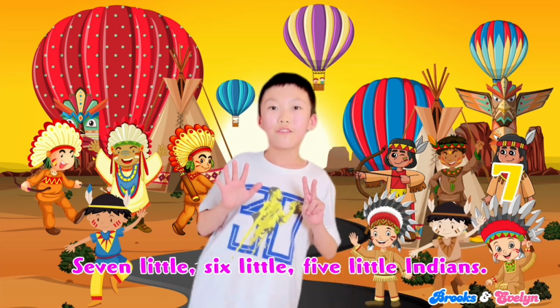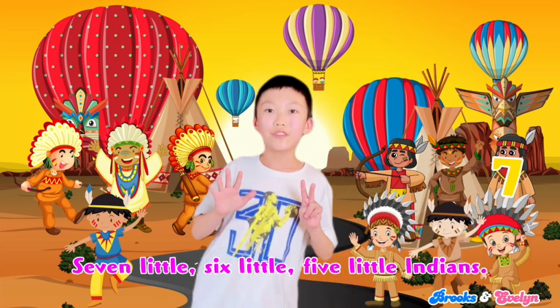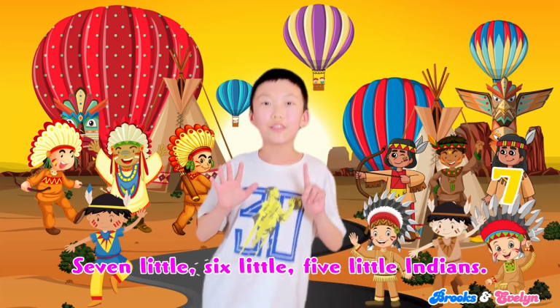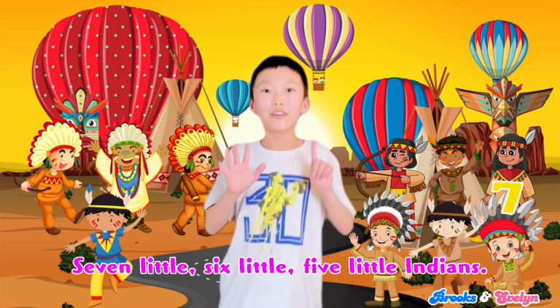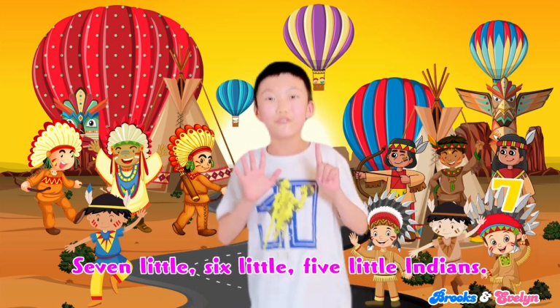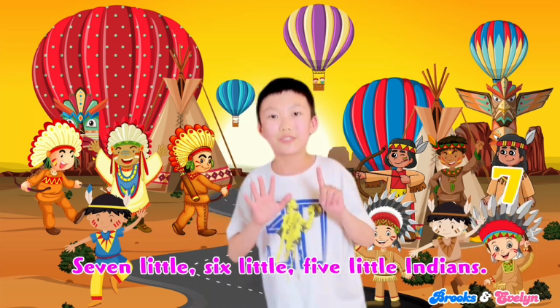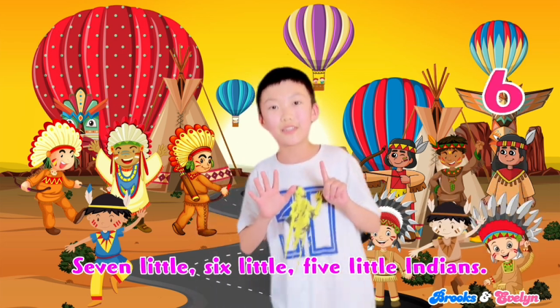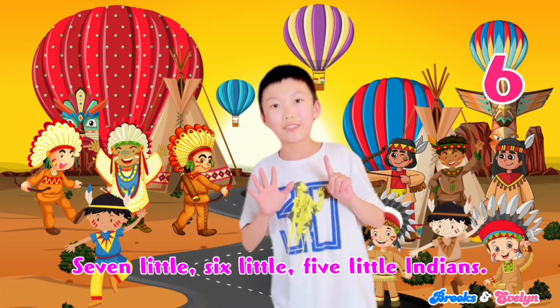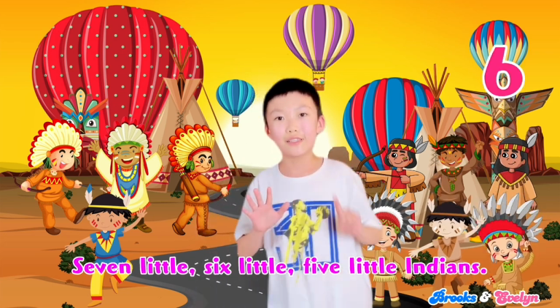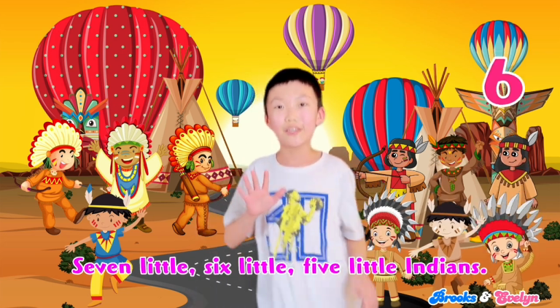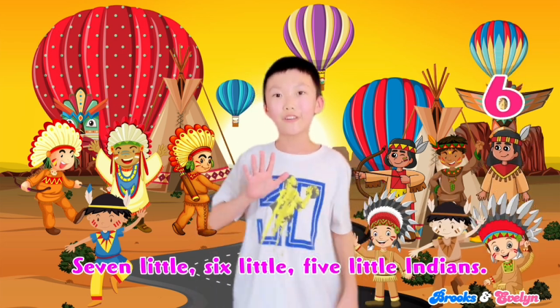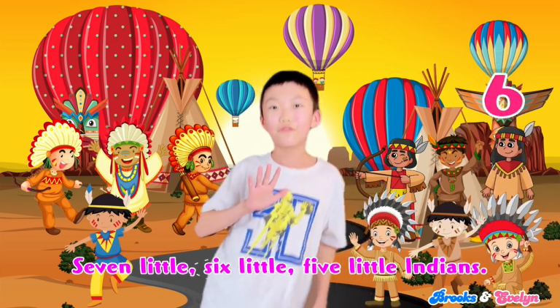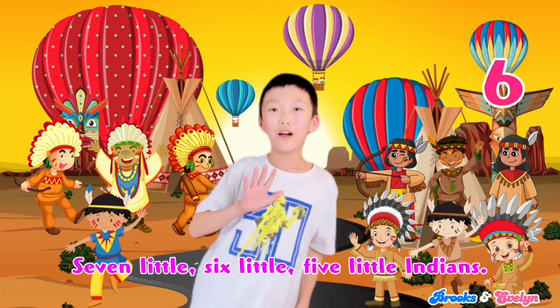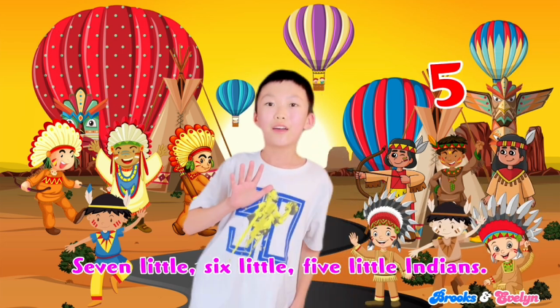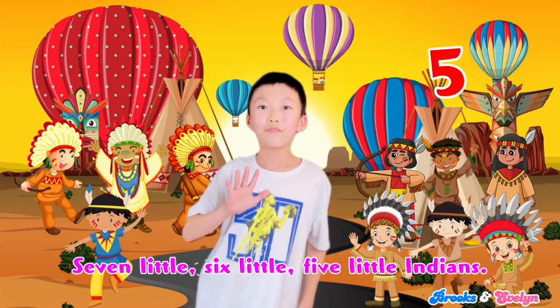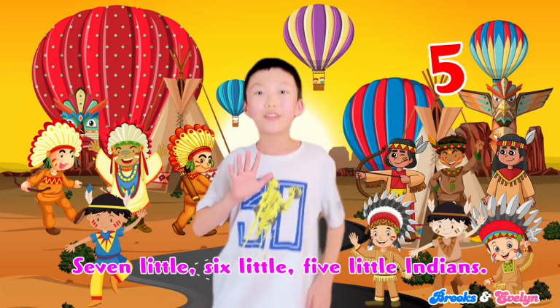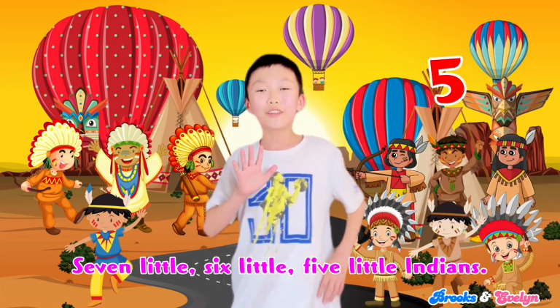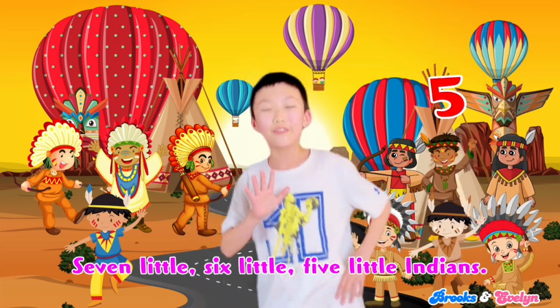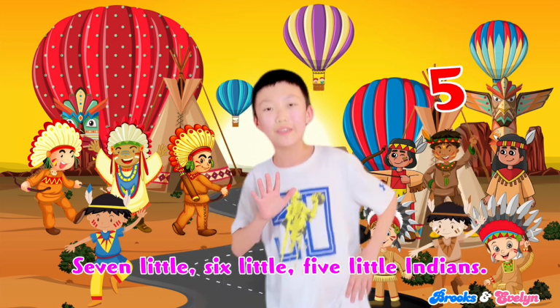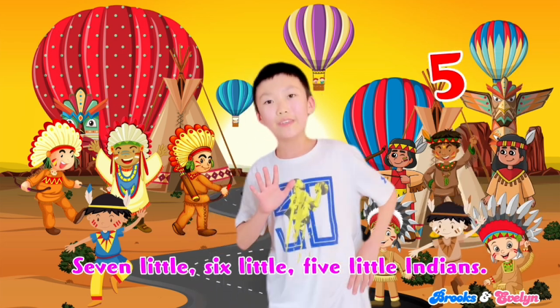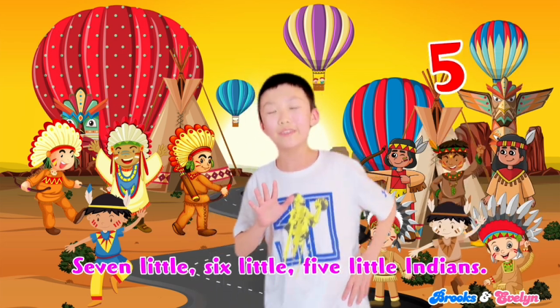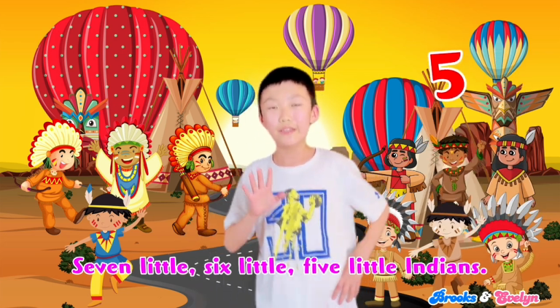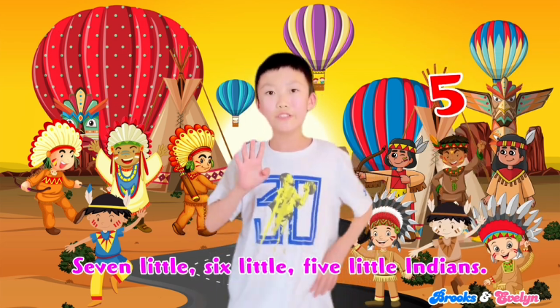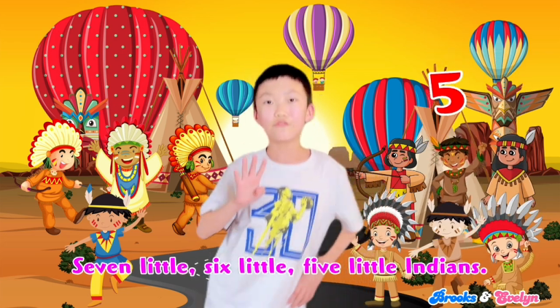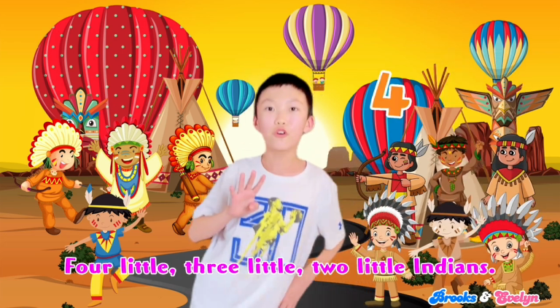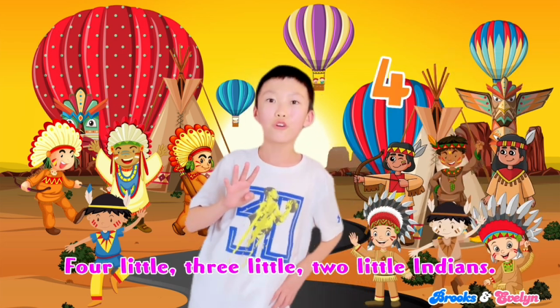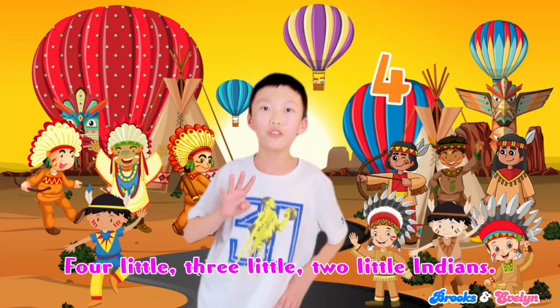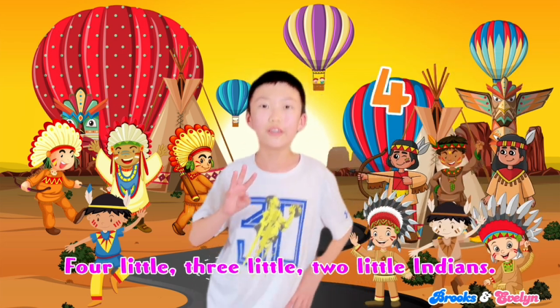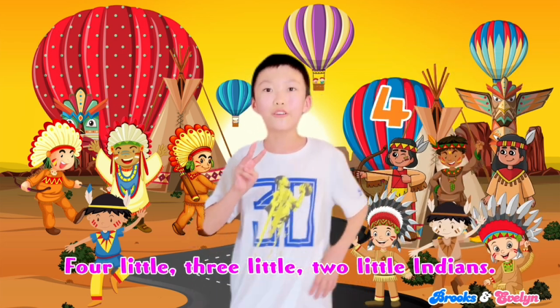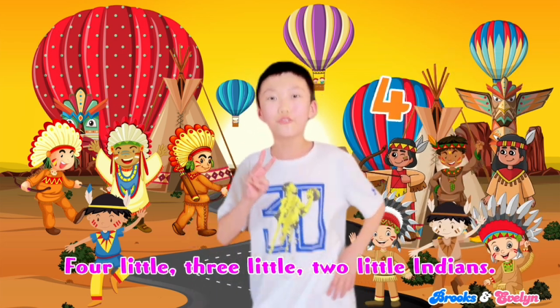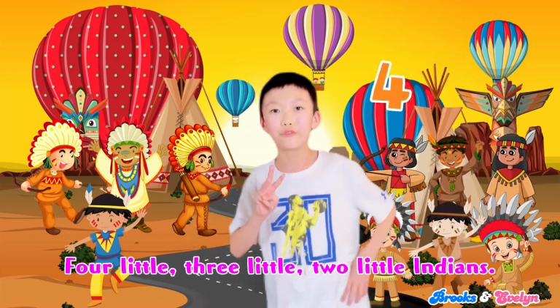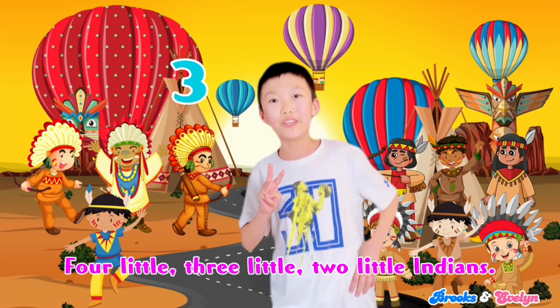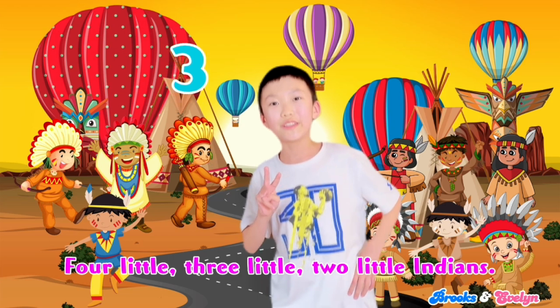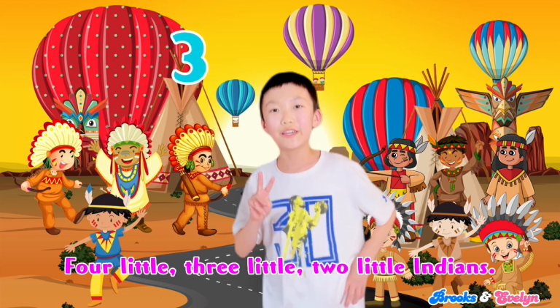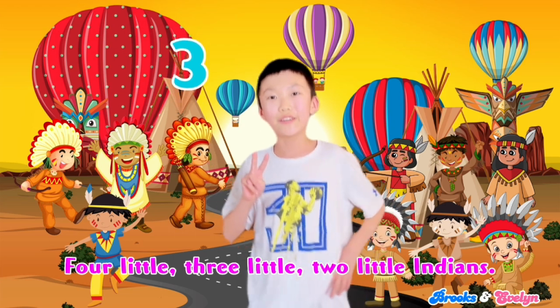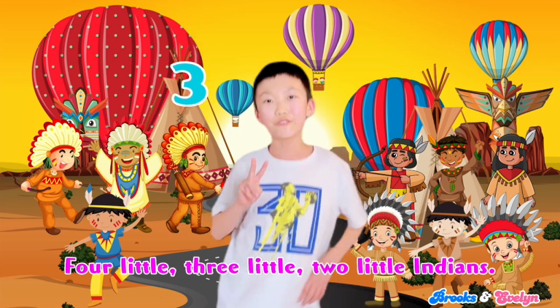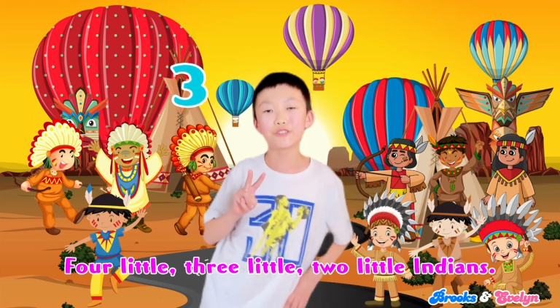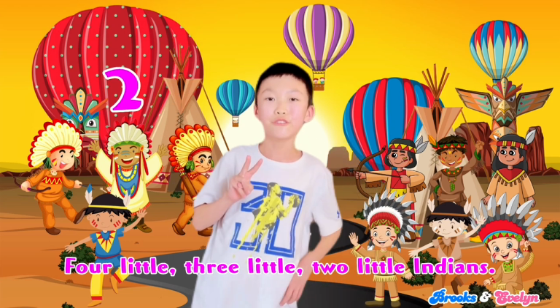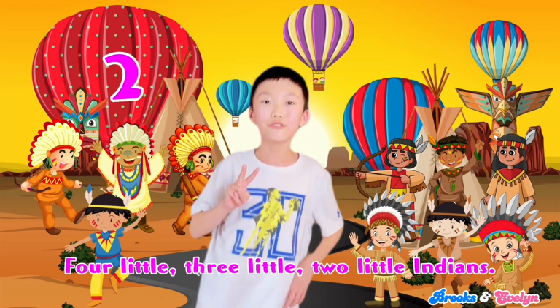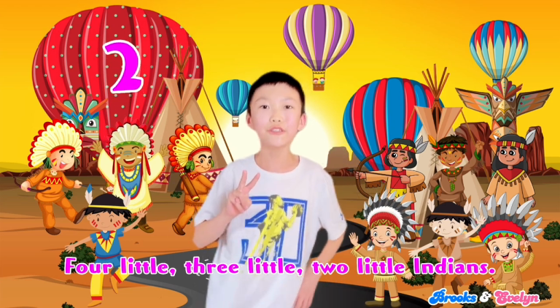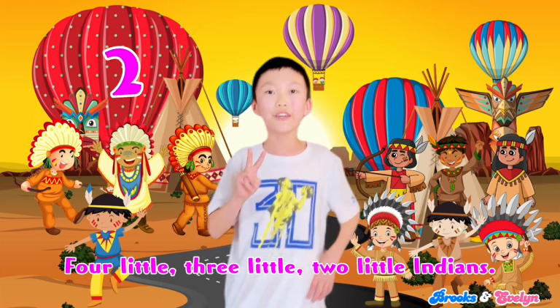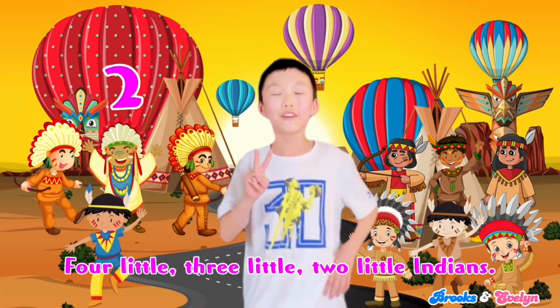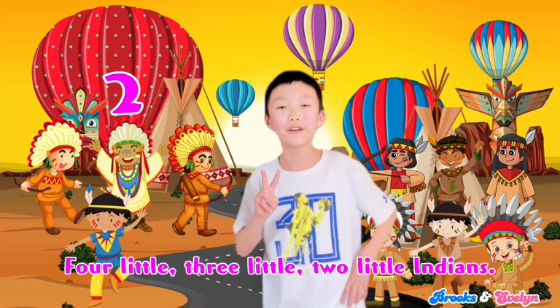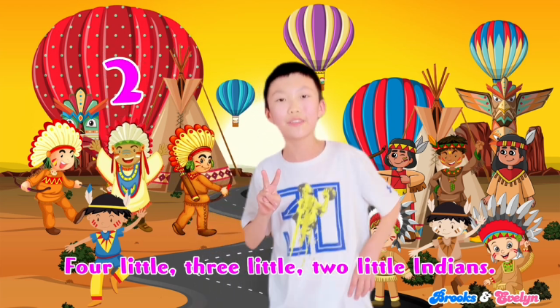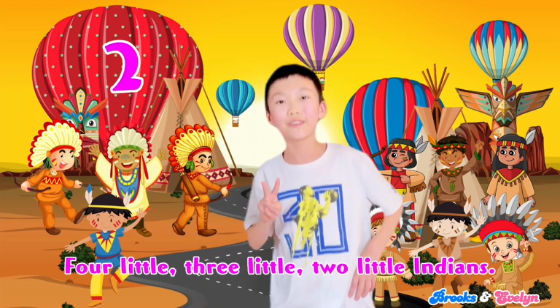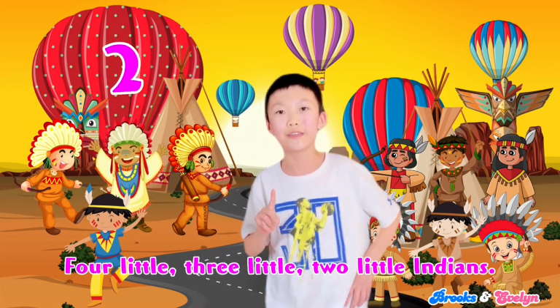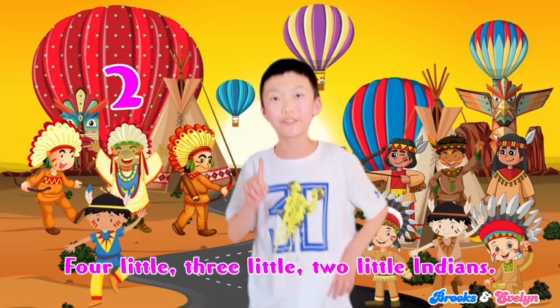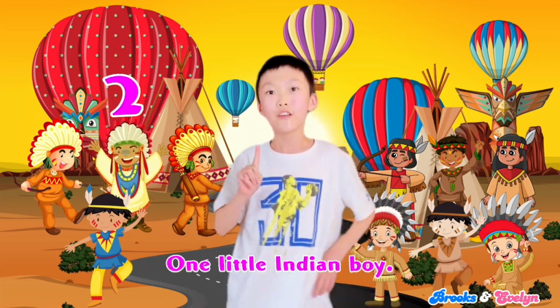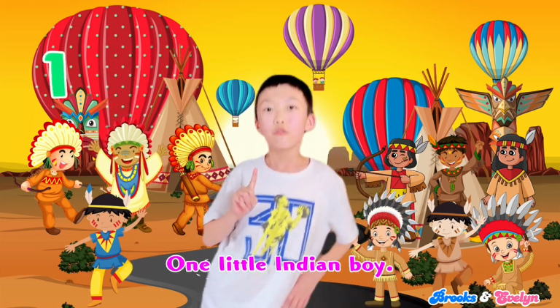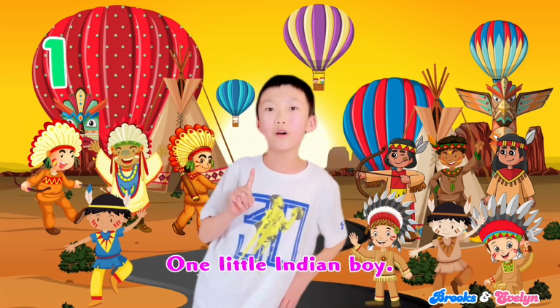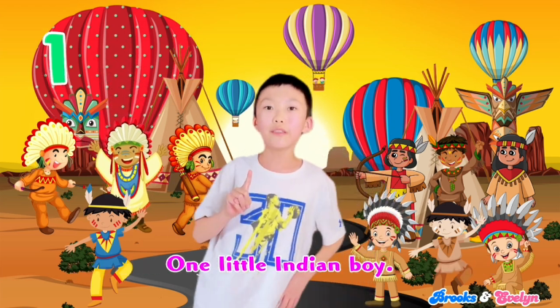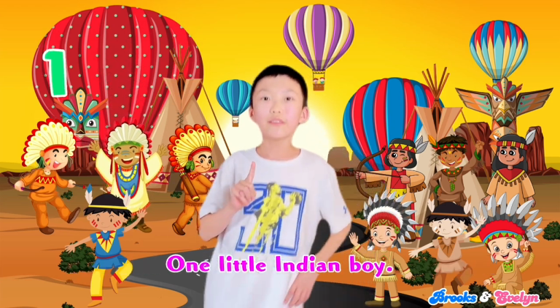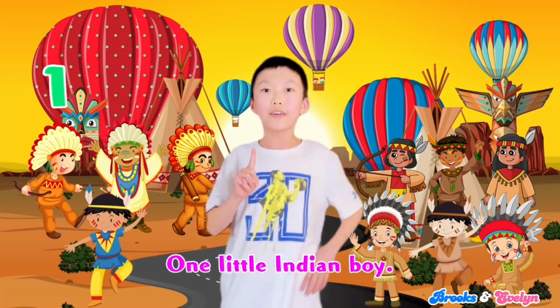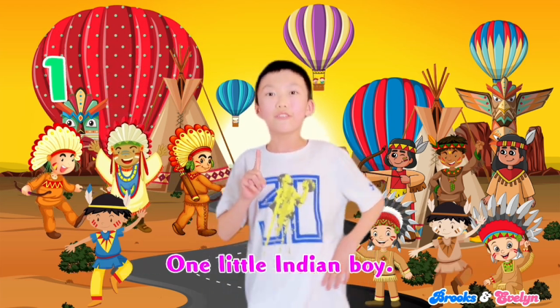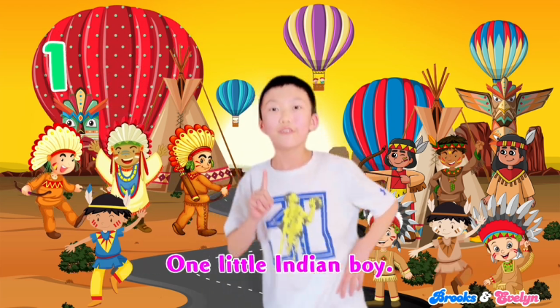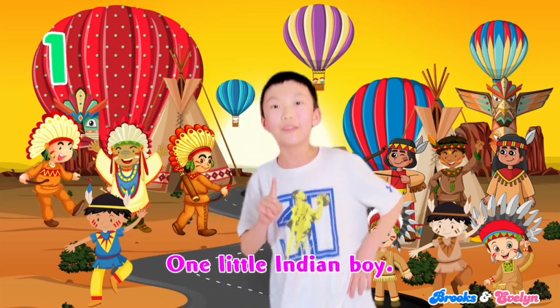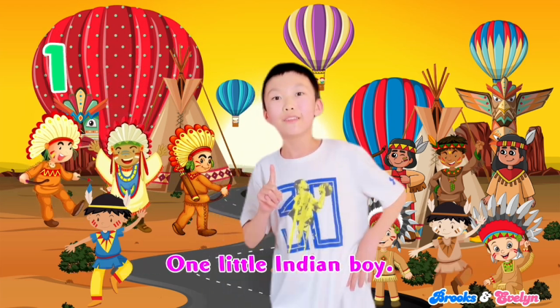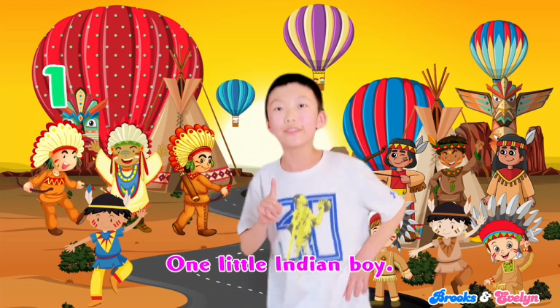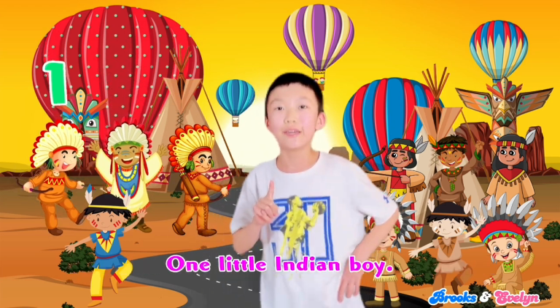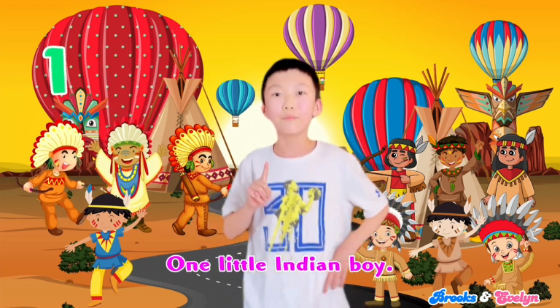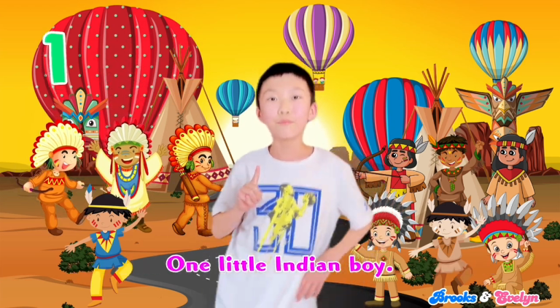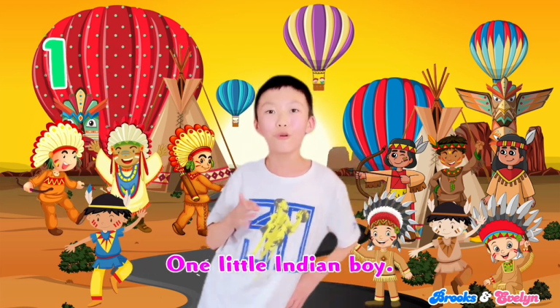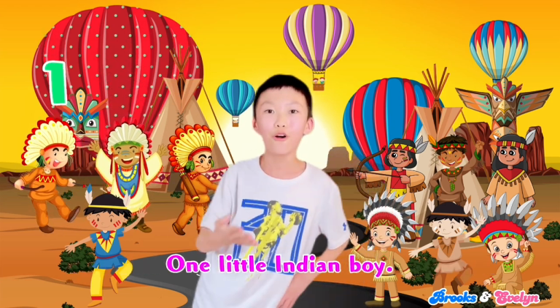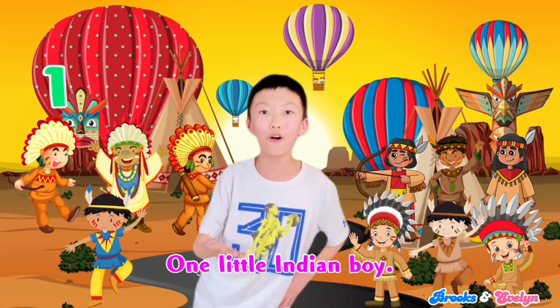7 little, 6 little, 5 little Indians, 4 little, 3 little, 2 little Indians, 1 little Indian boy.